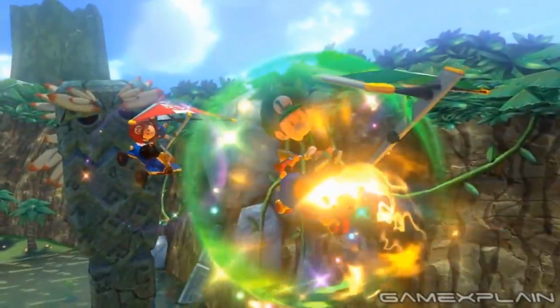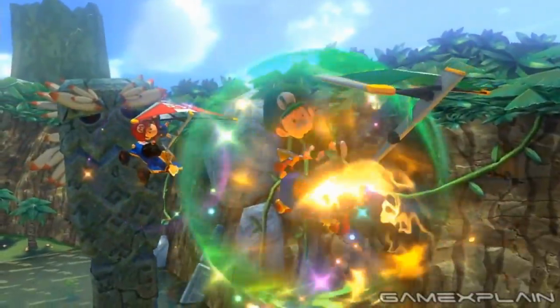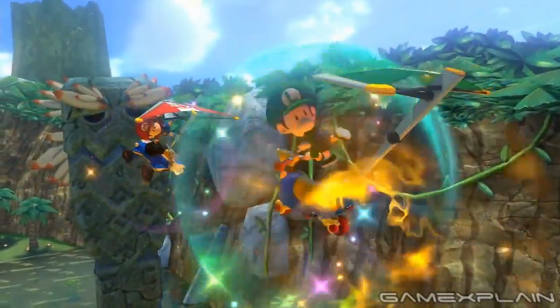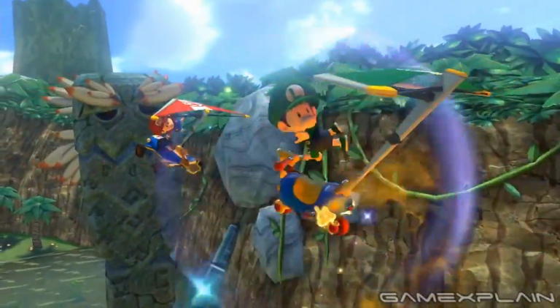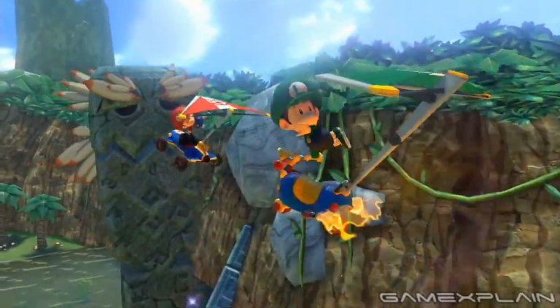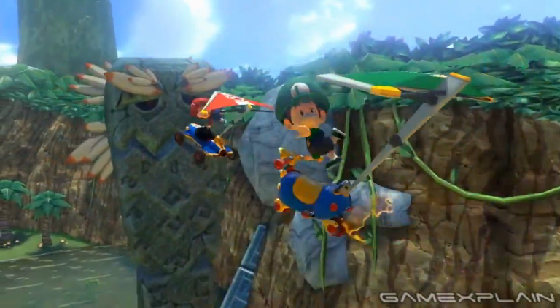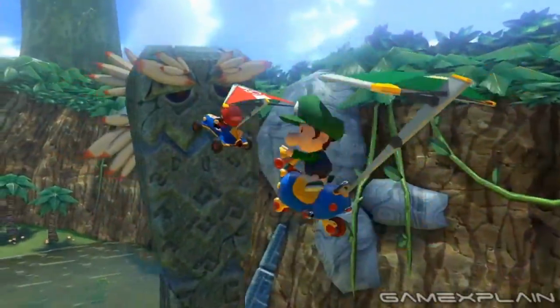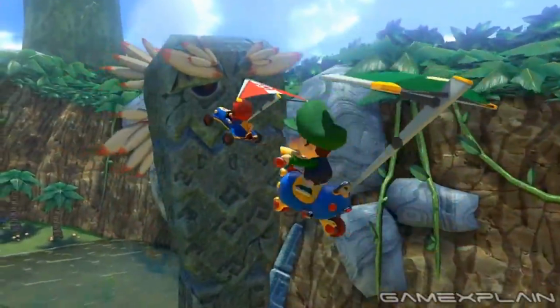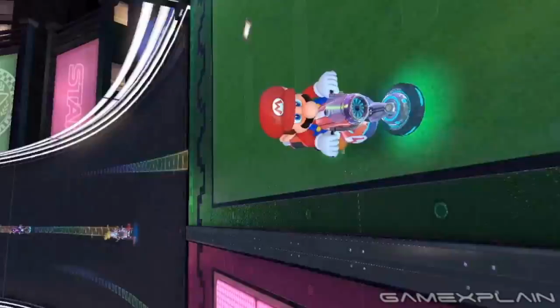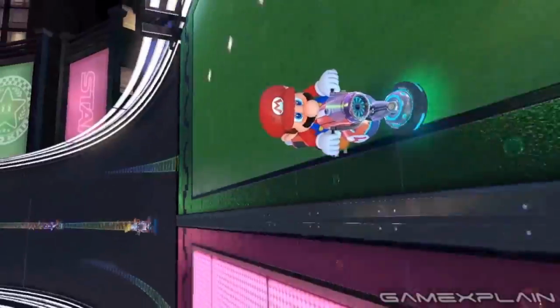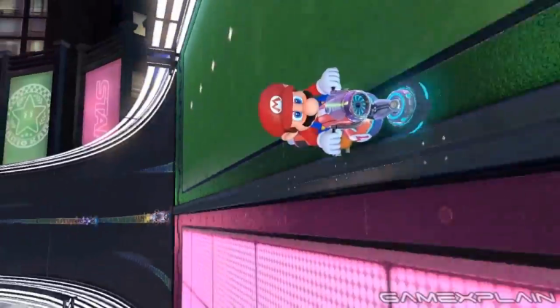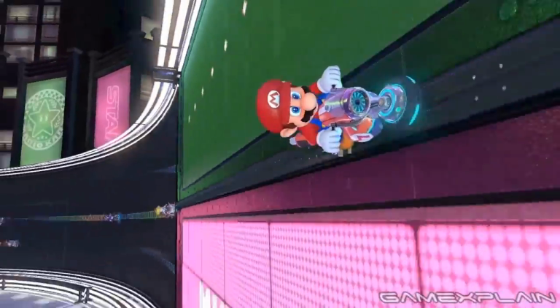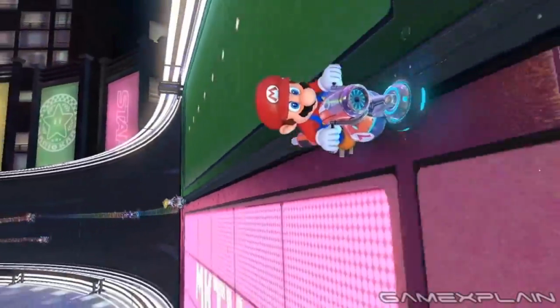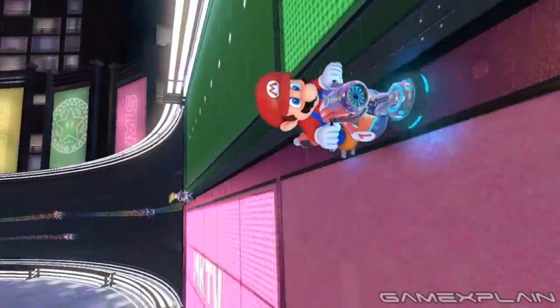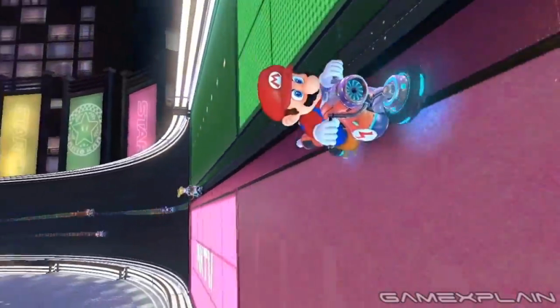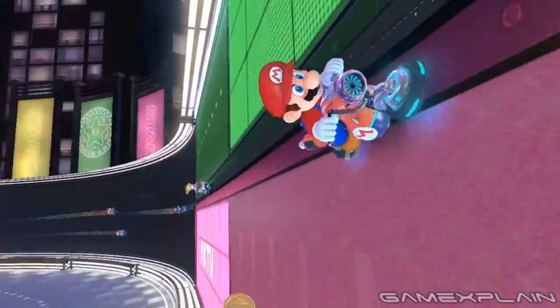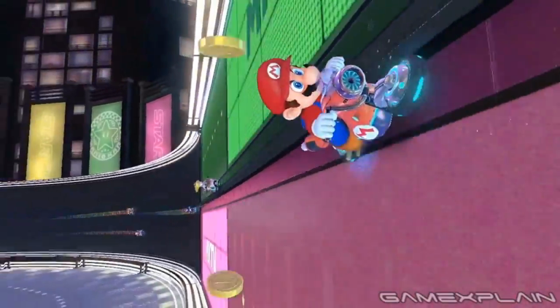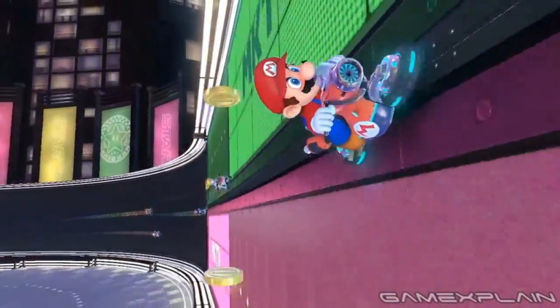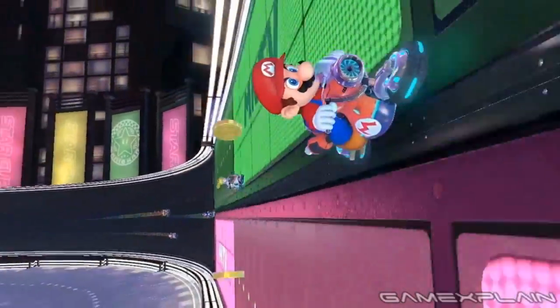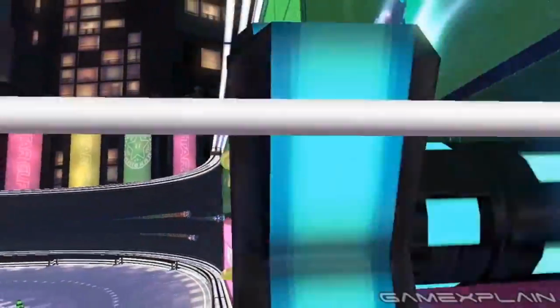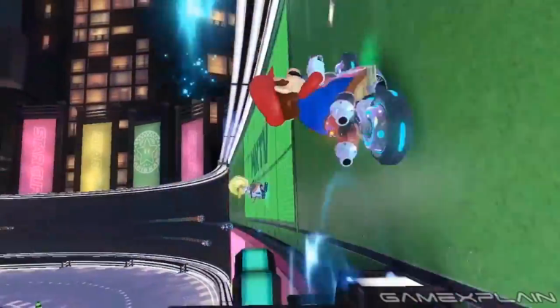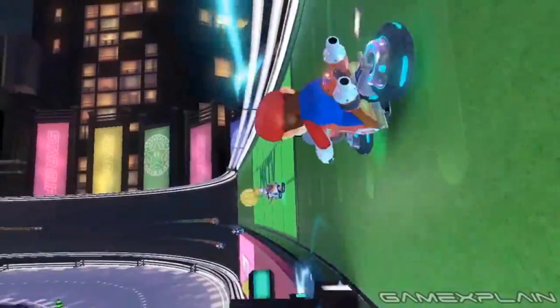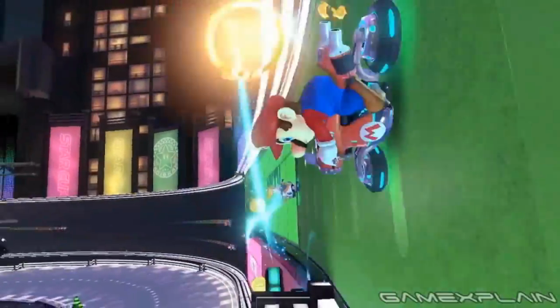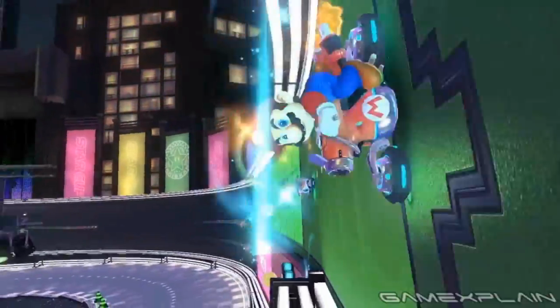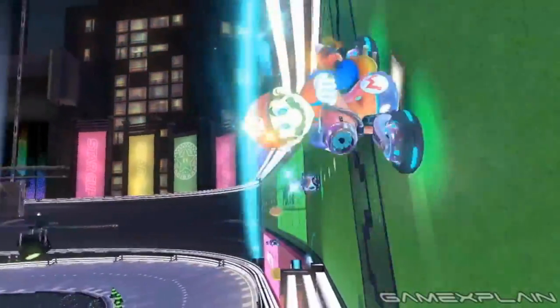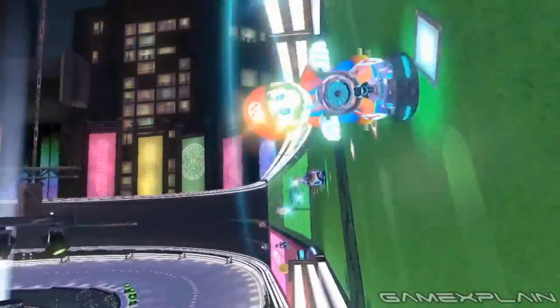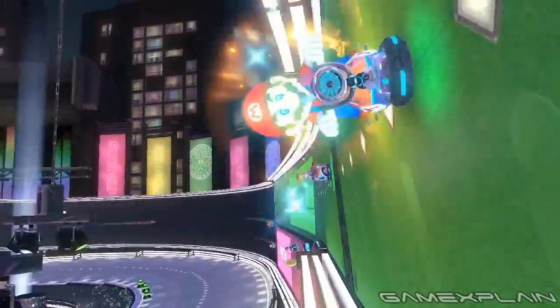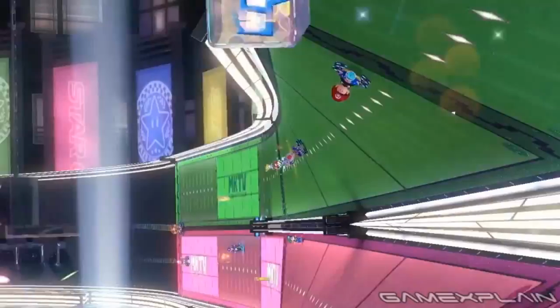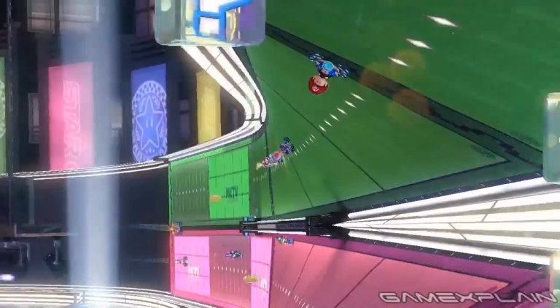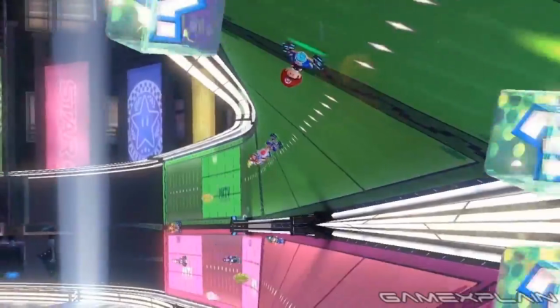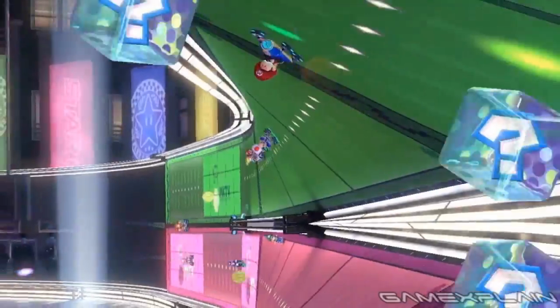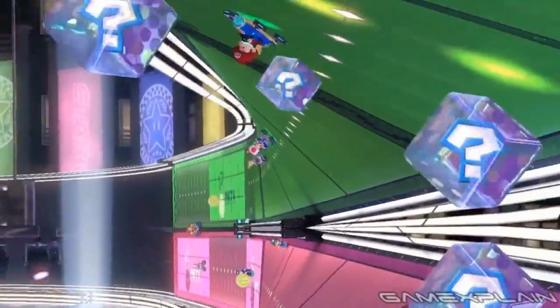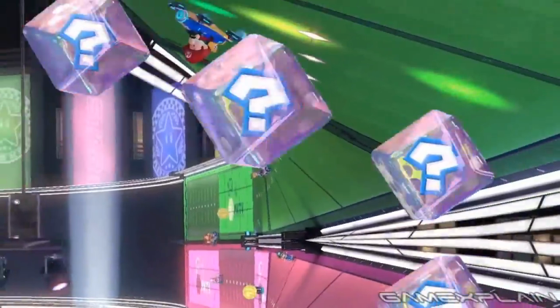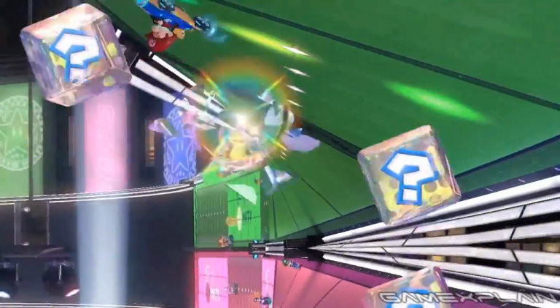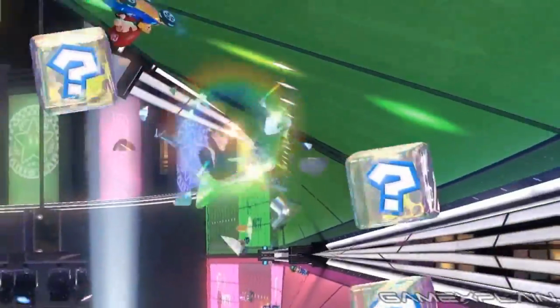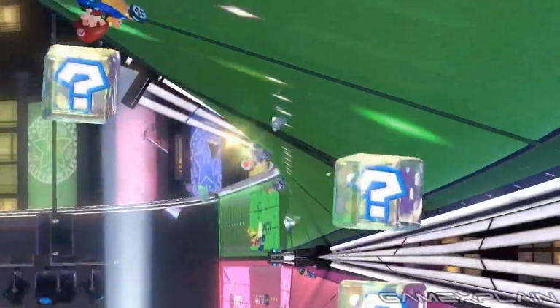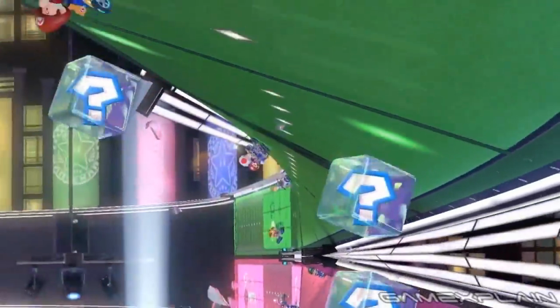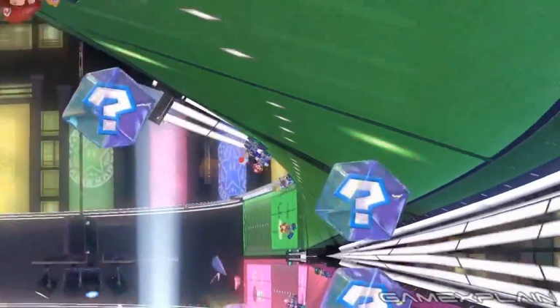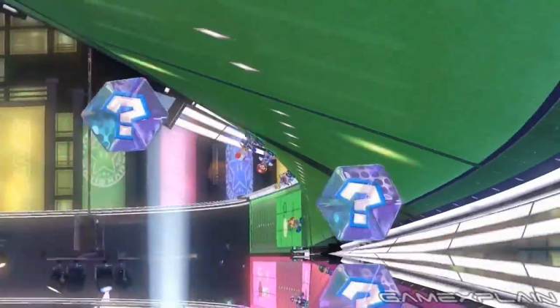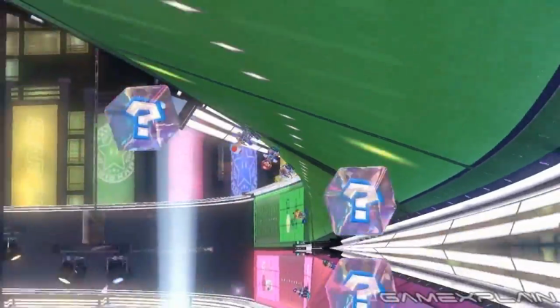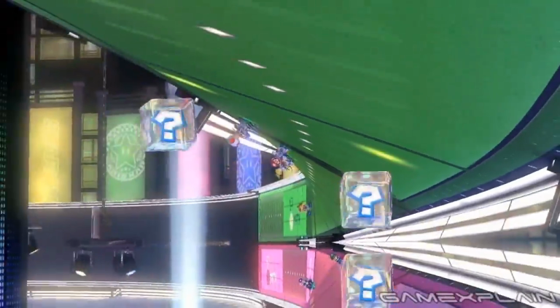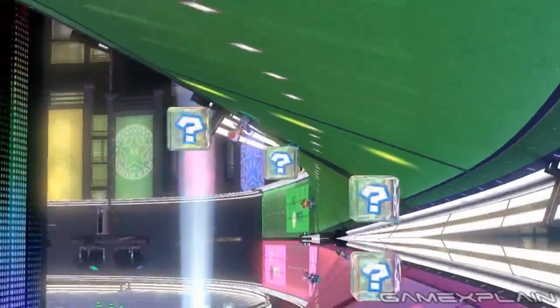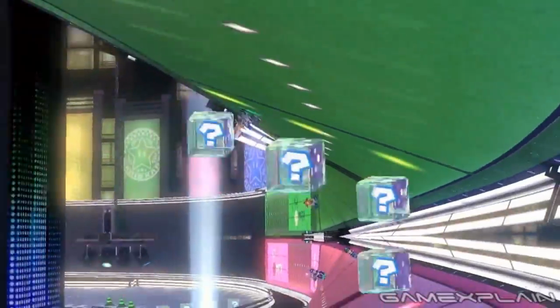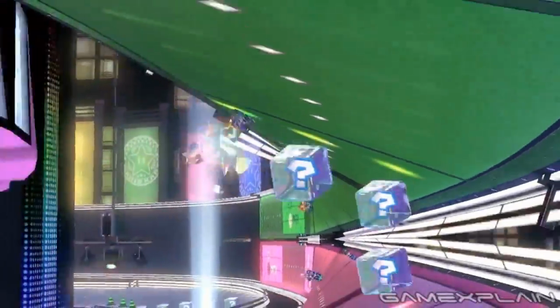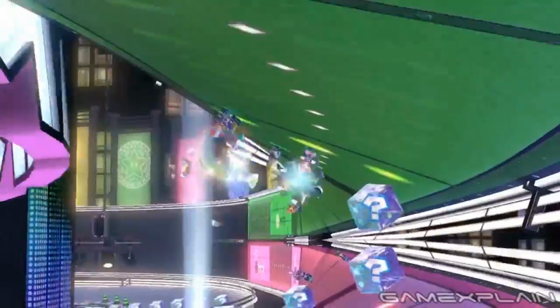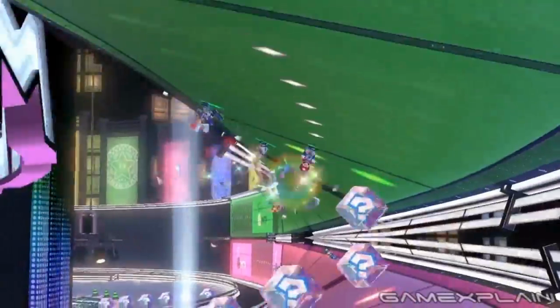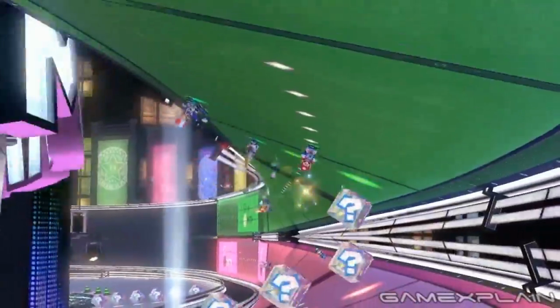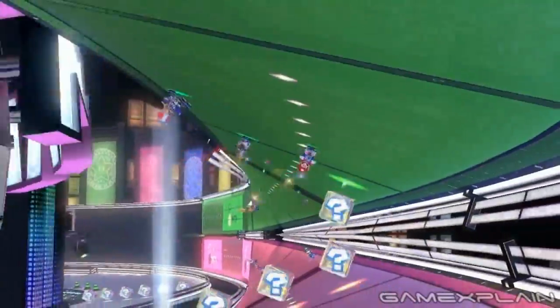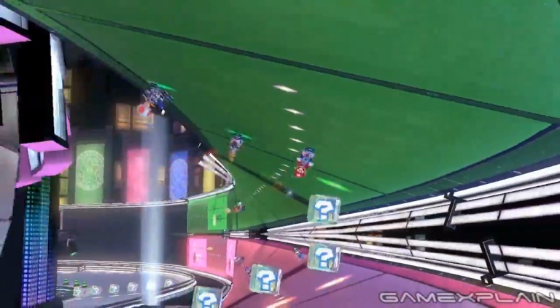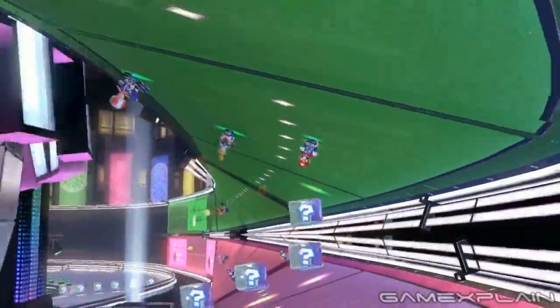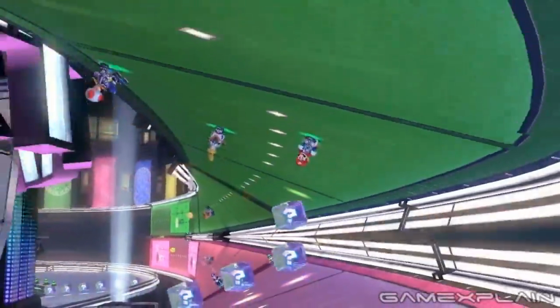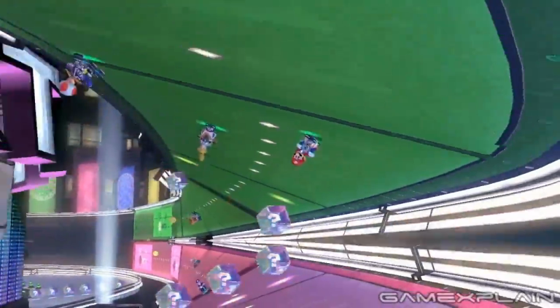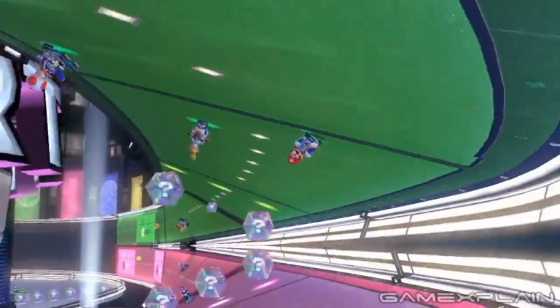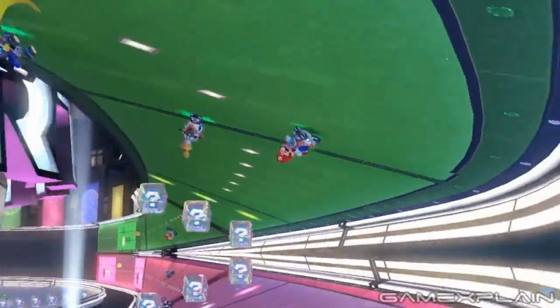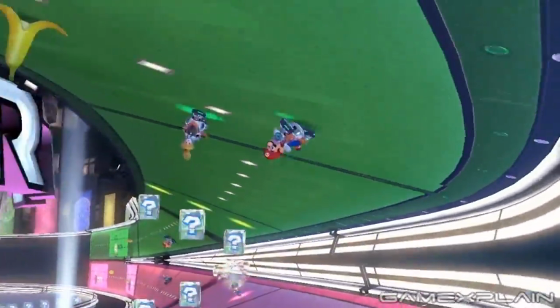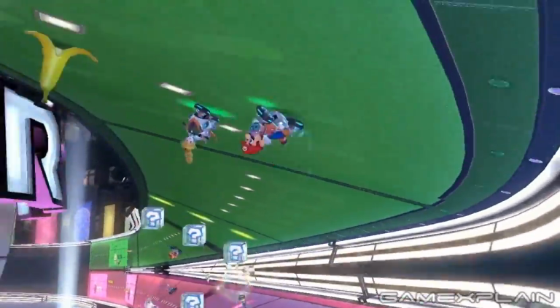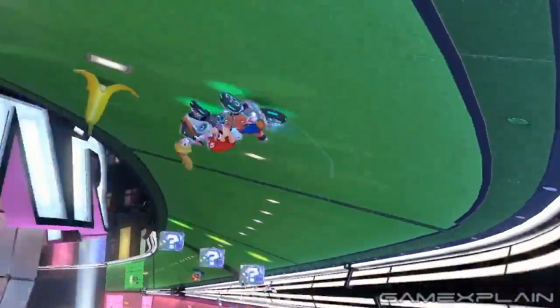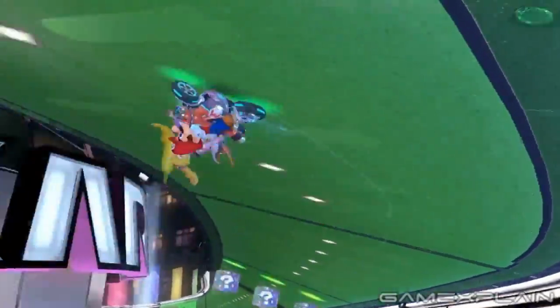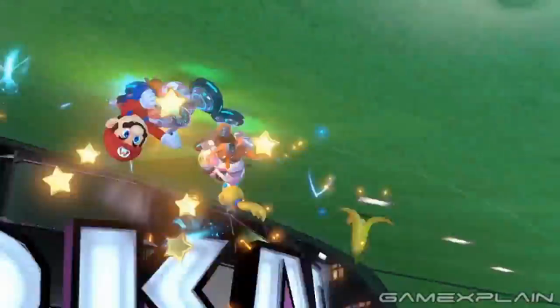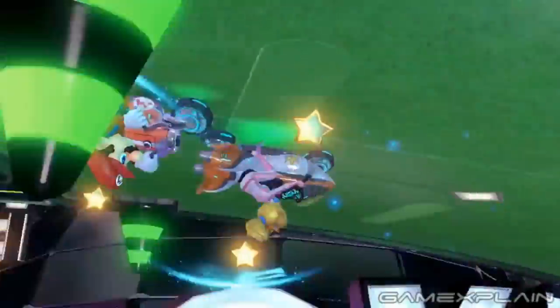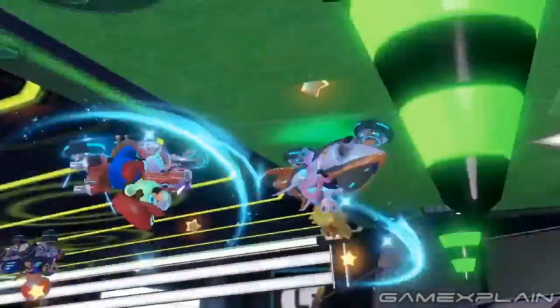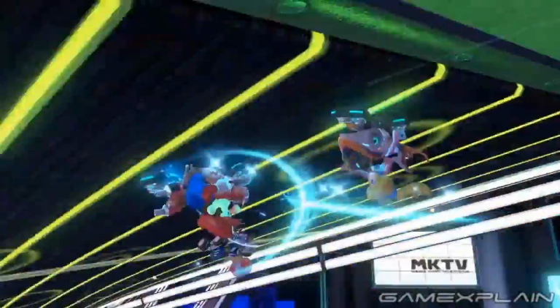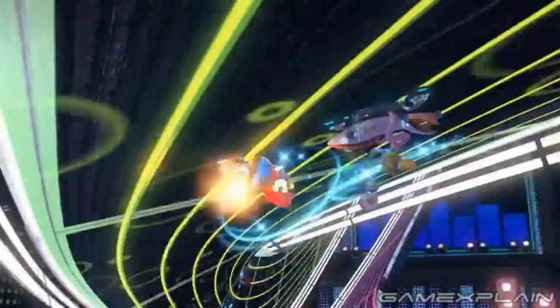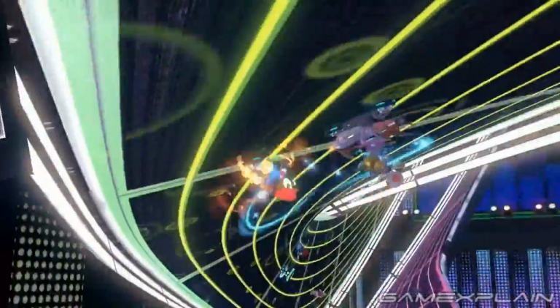Now of course, we only have so much footage to work with, so there will be gaps here and there. And since we only have a single clip of Dolphin Shoals, we've thrown in a screenshot there too.